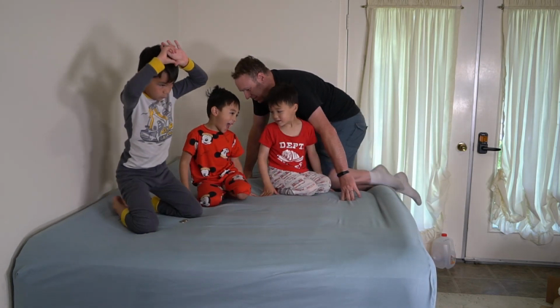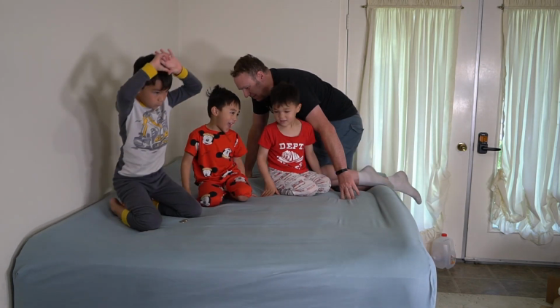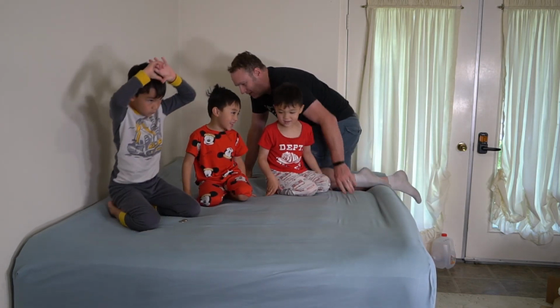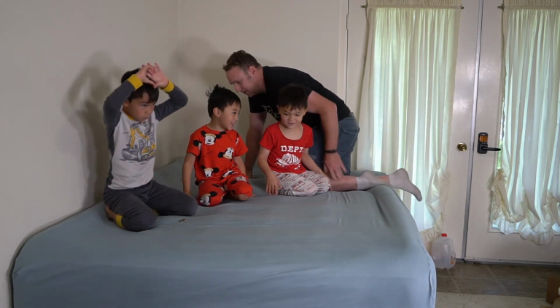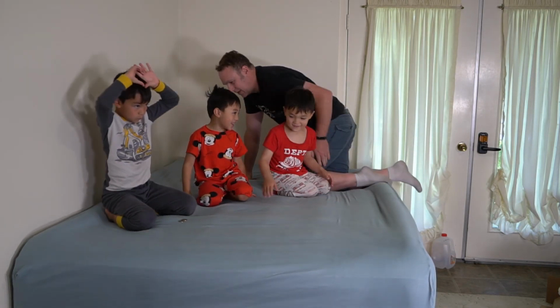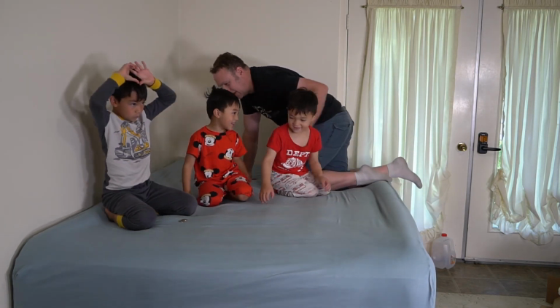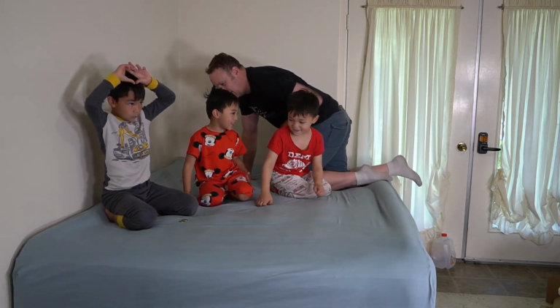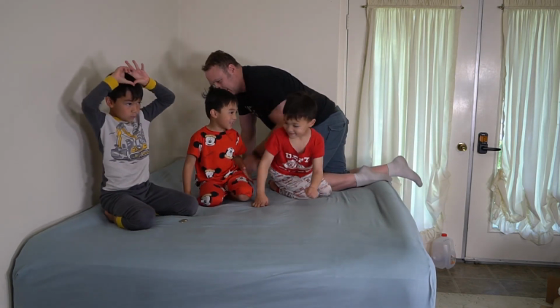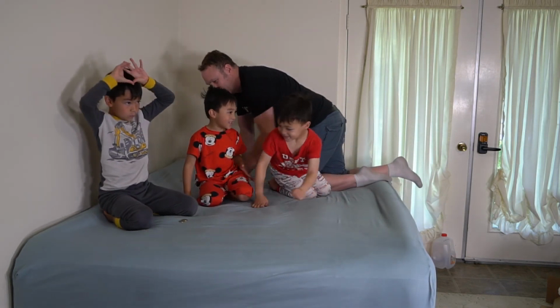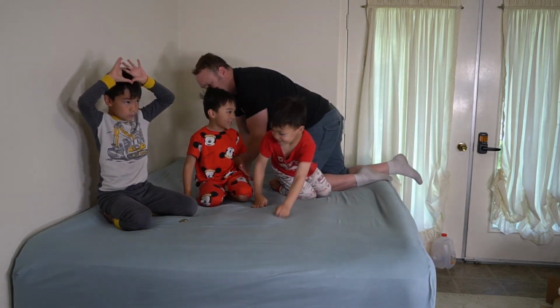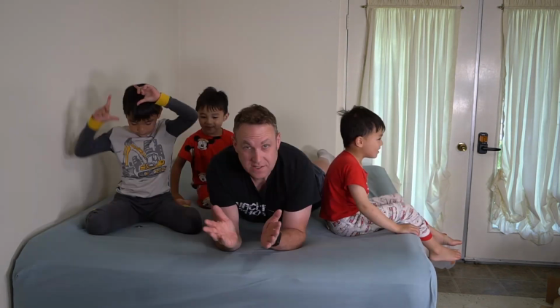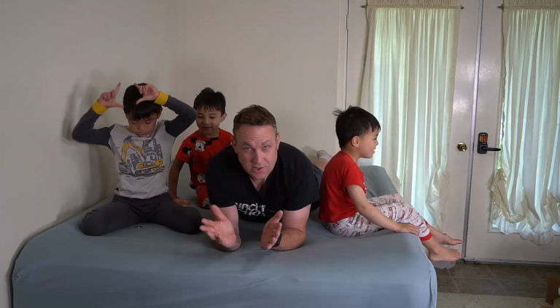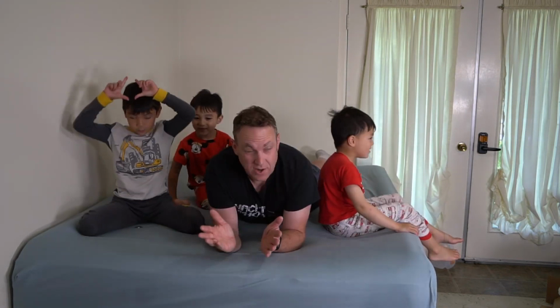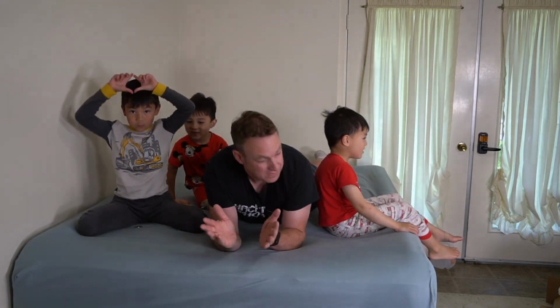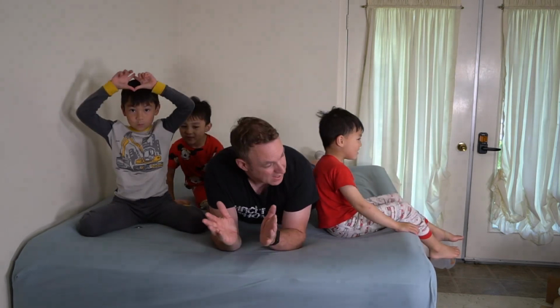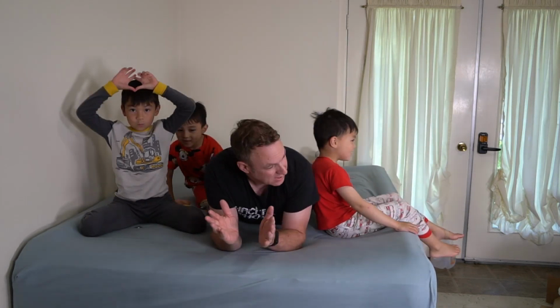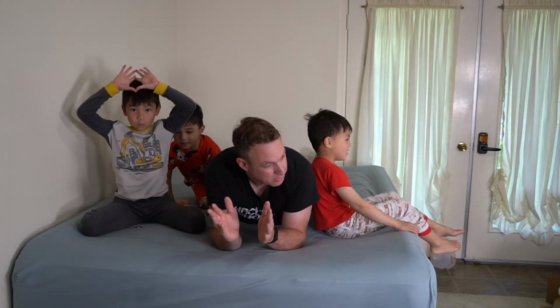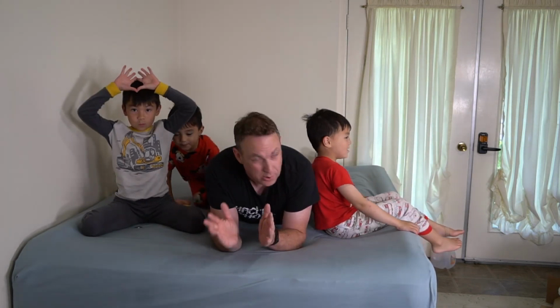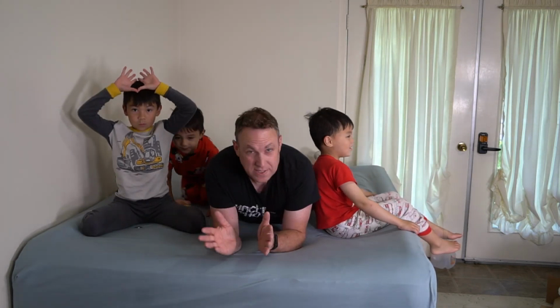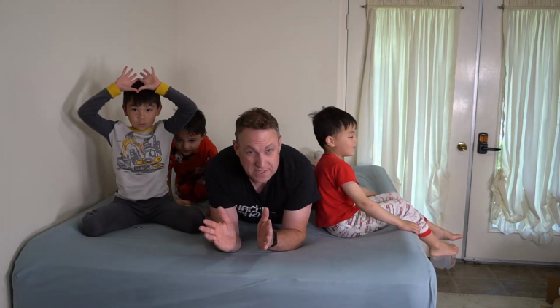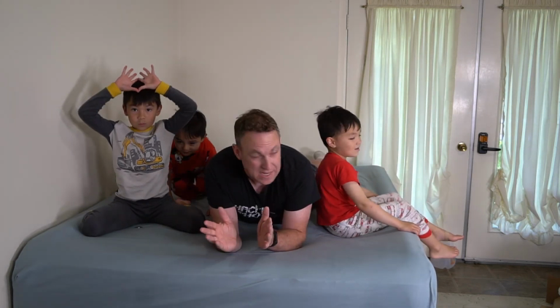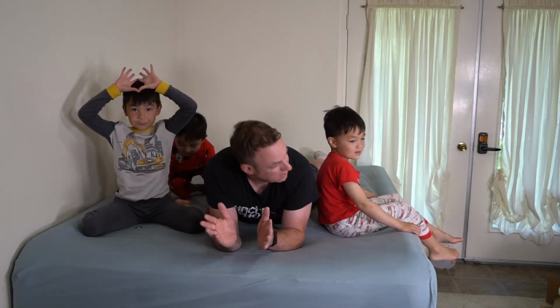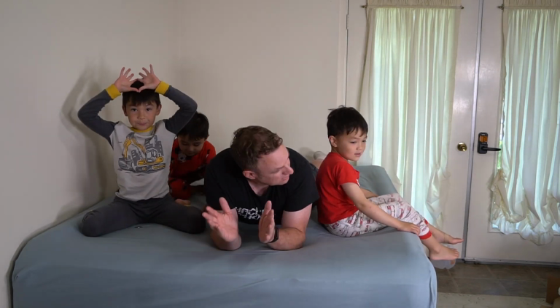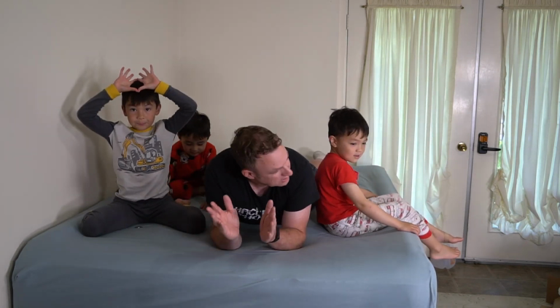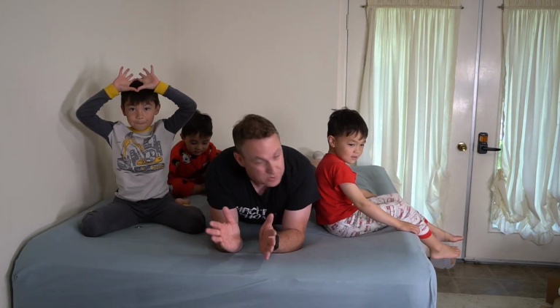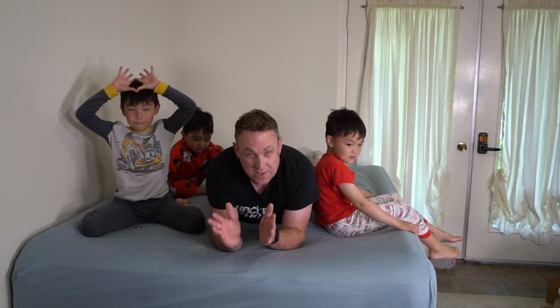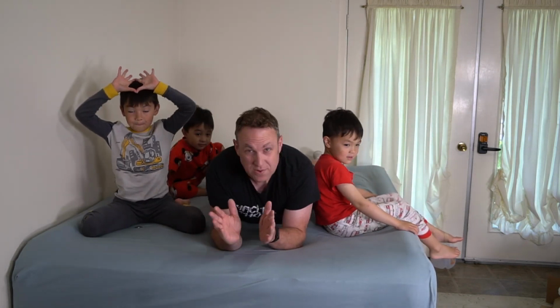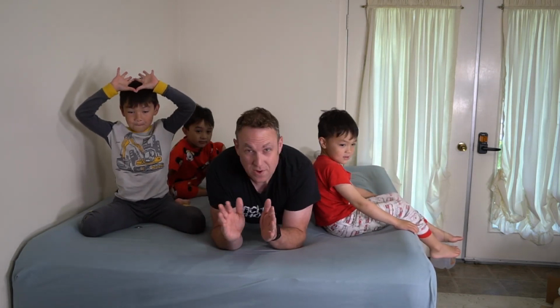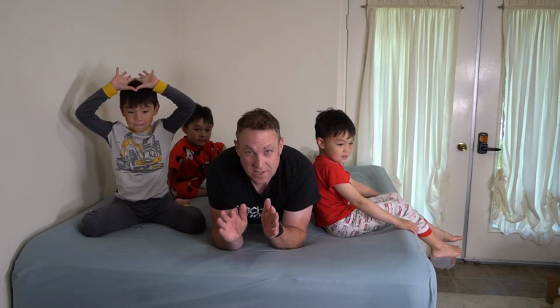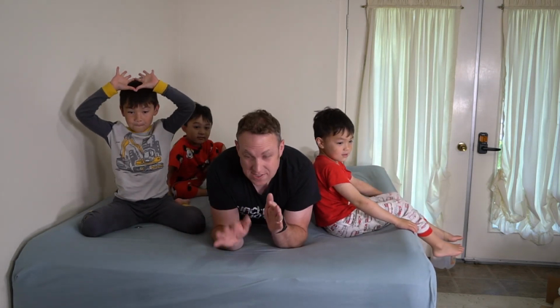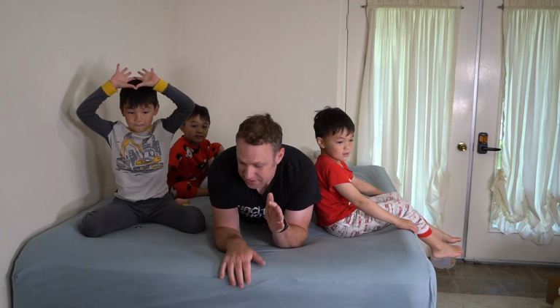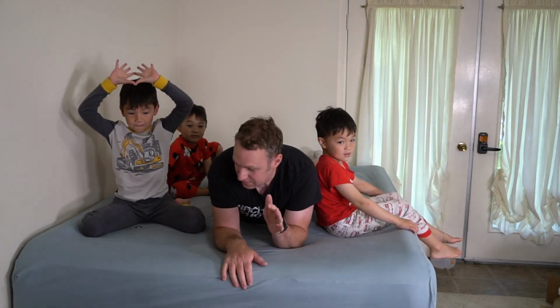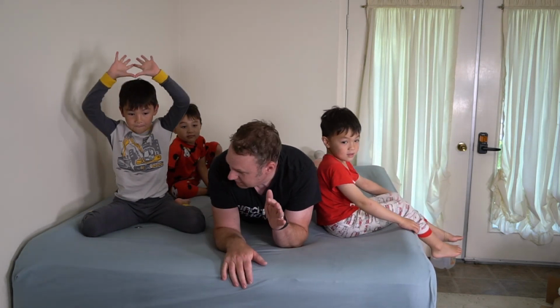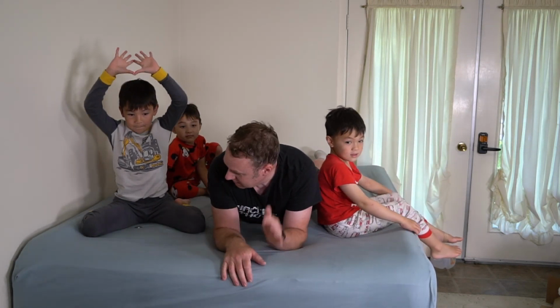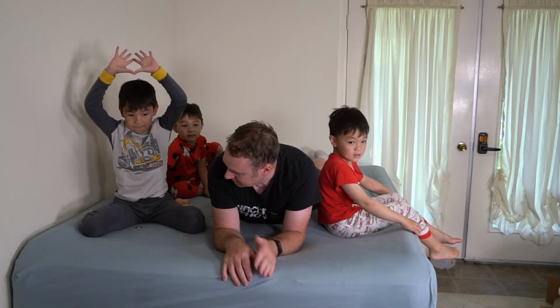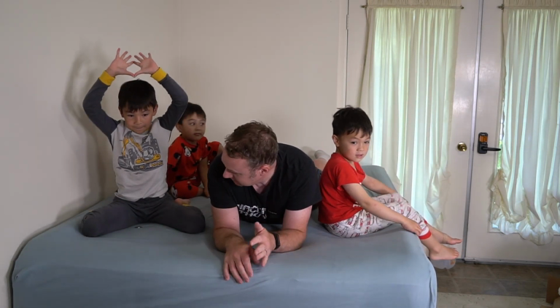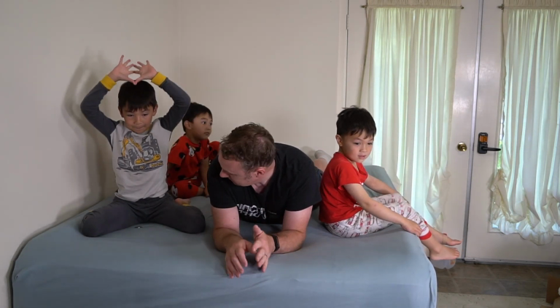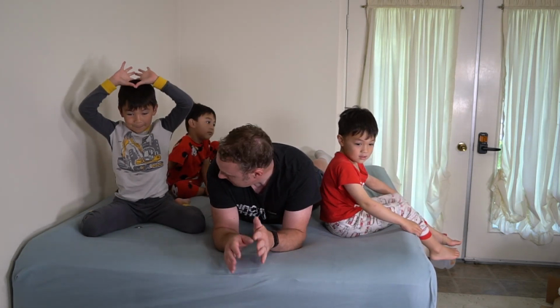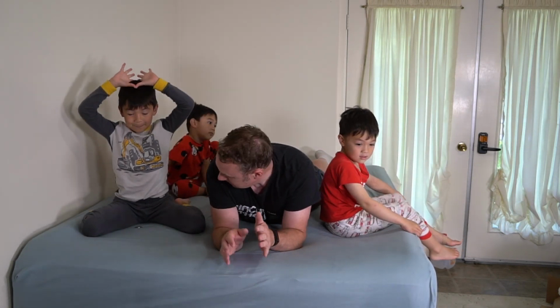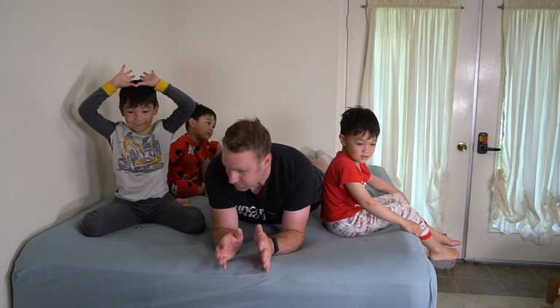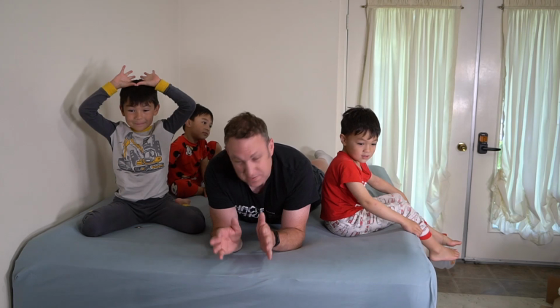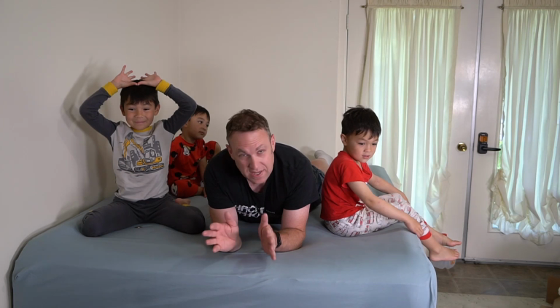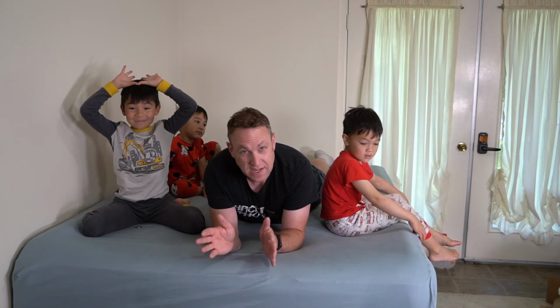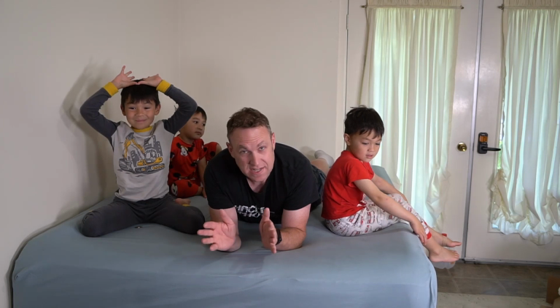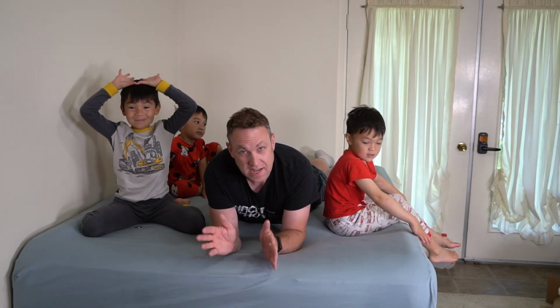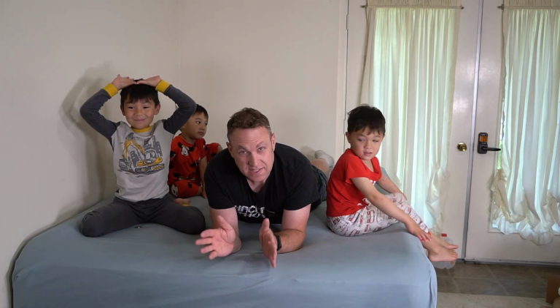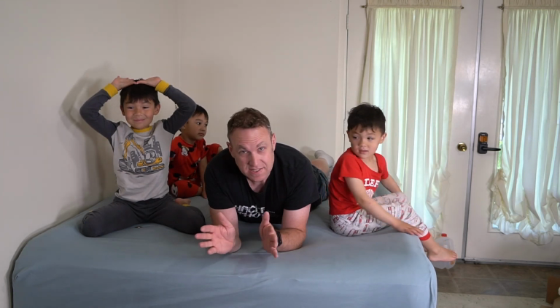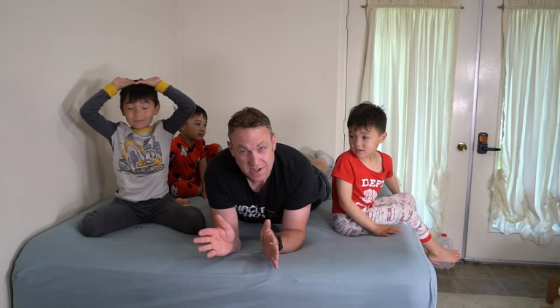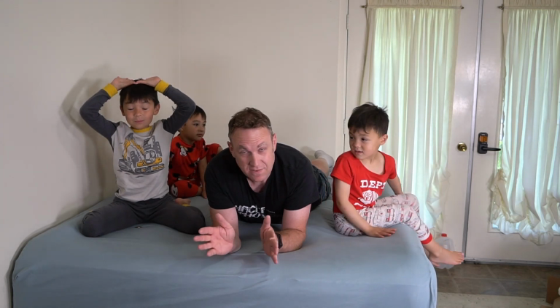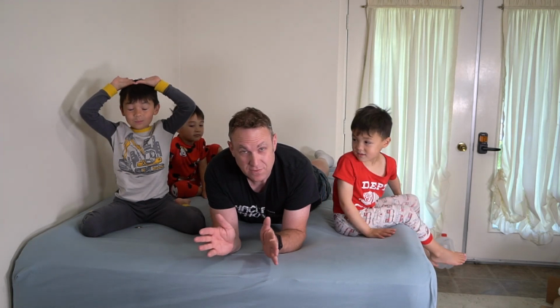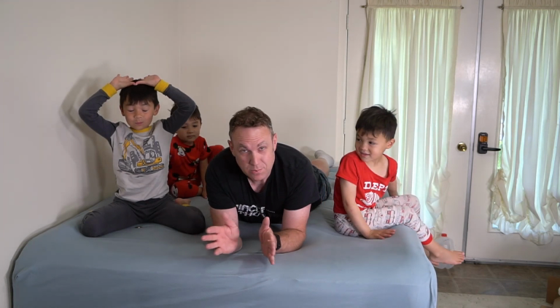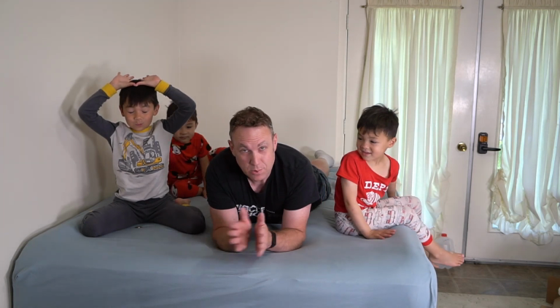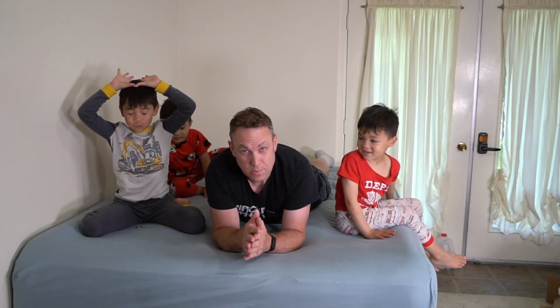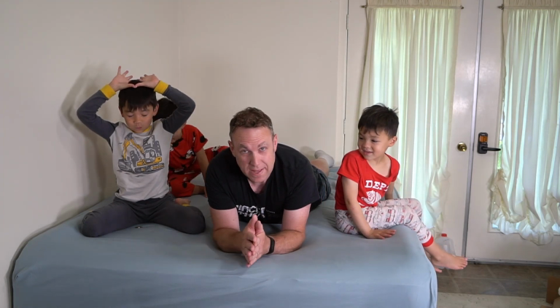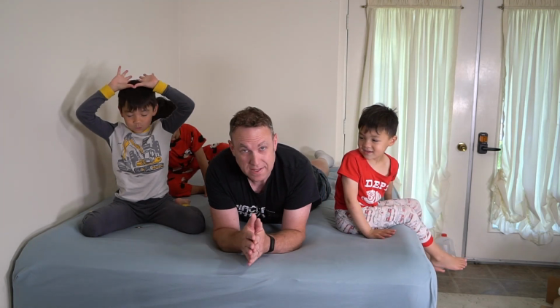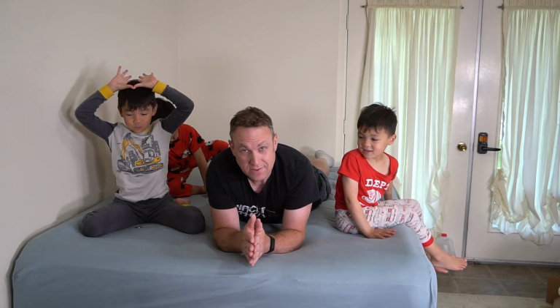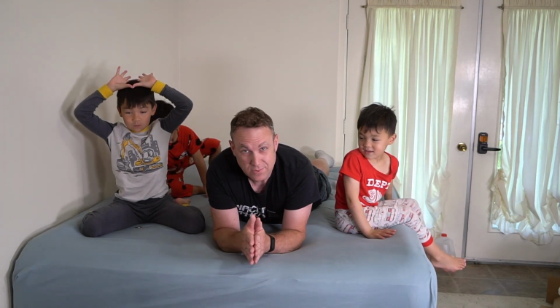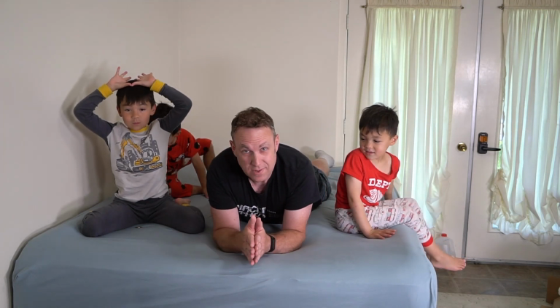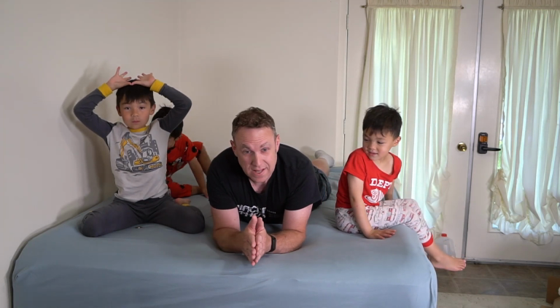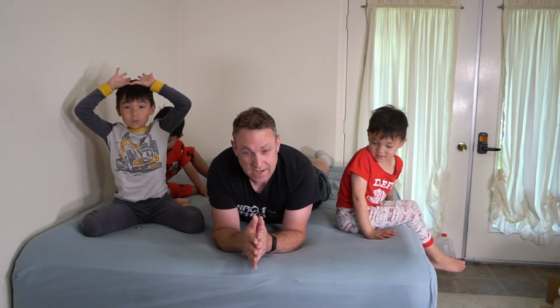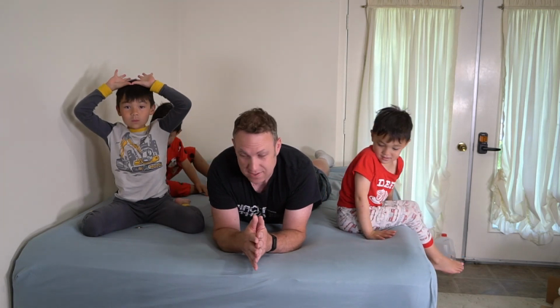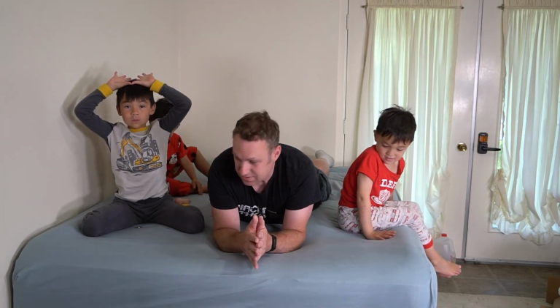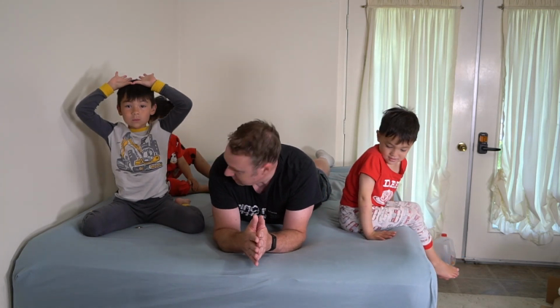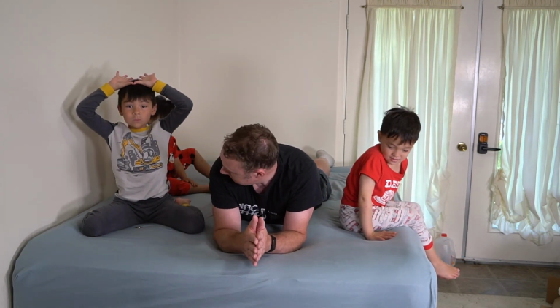I've got the boys settled so we can watch TV downstairs. We've got a nice comfortable bed to relax on.